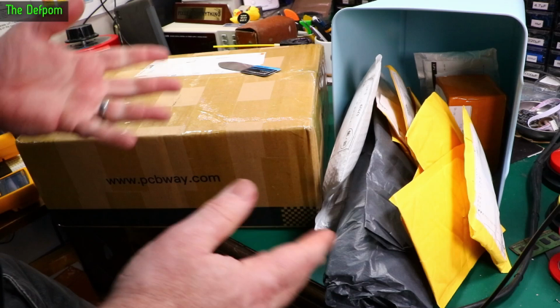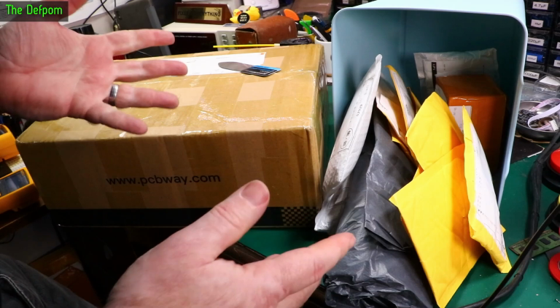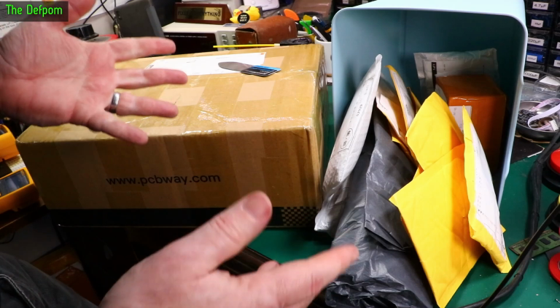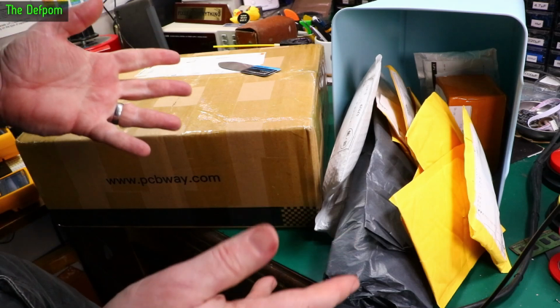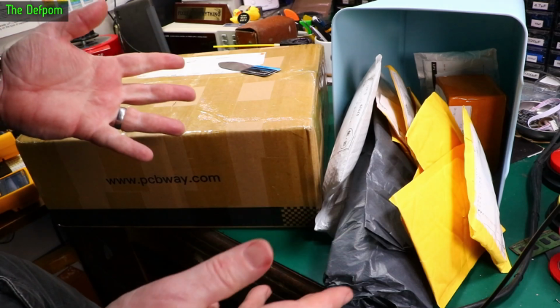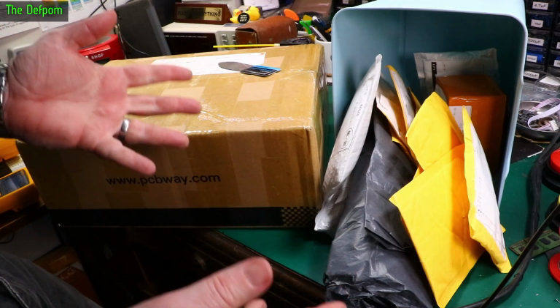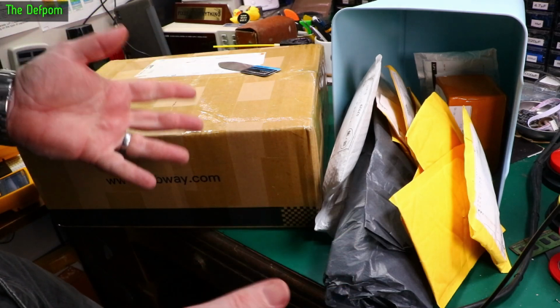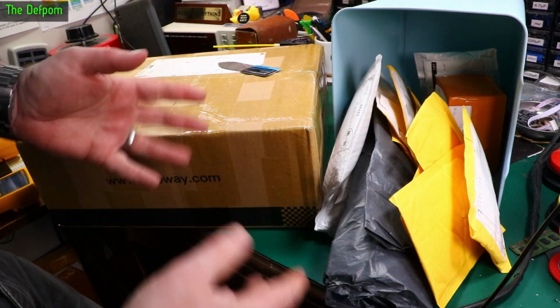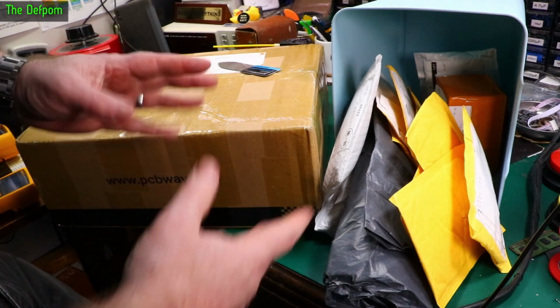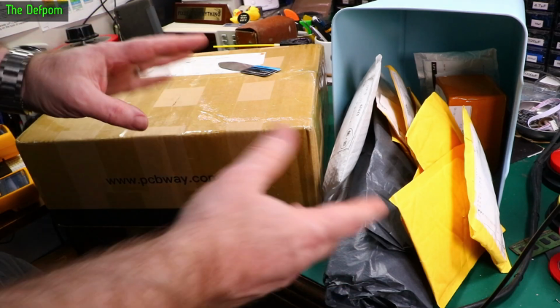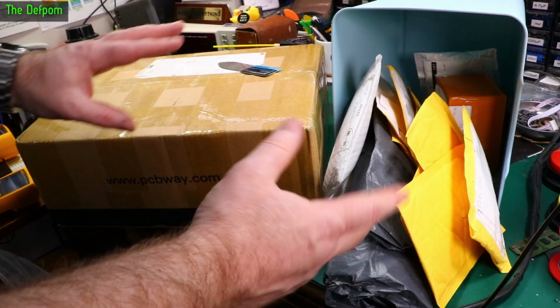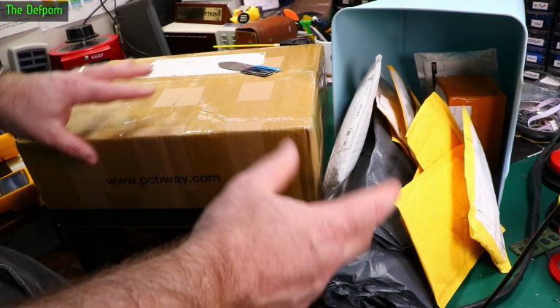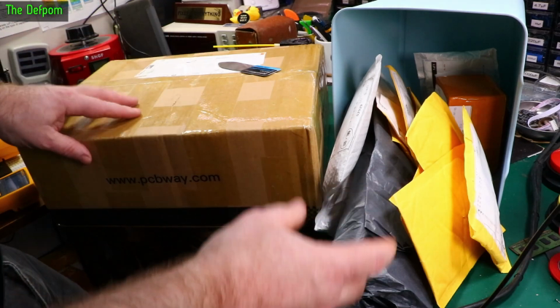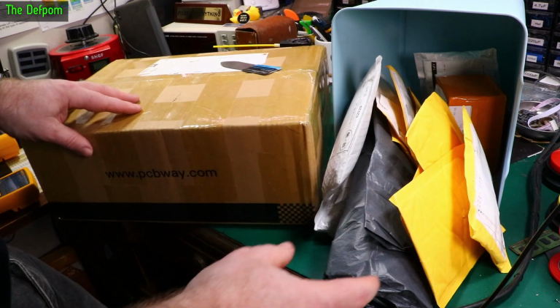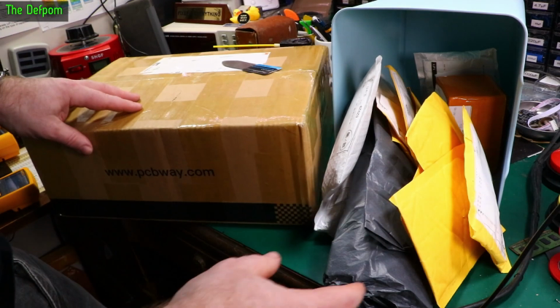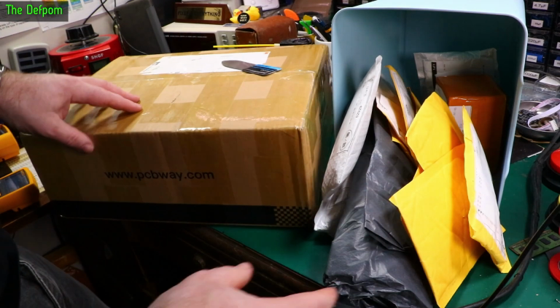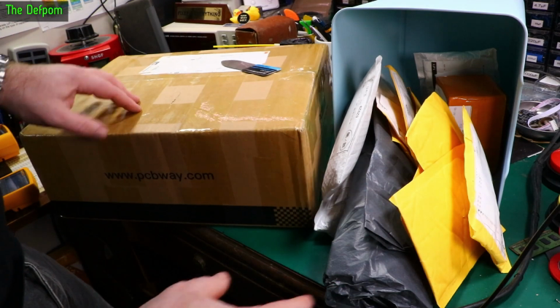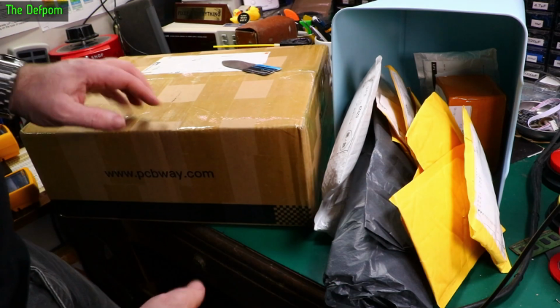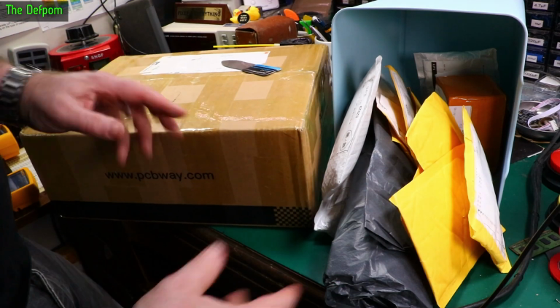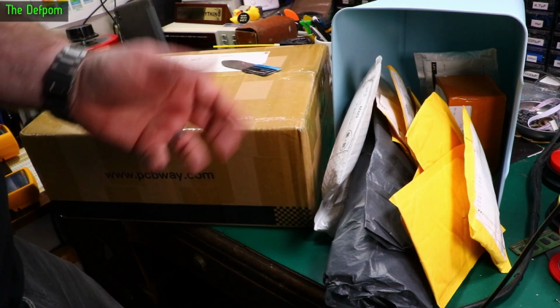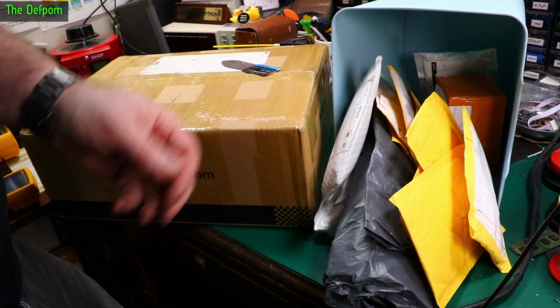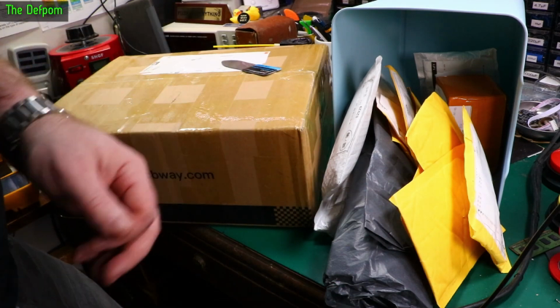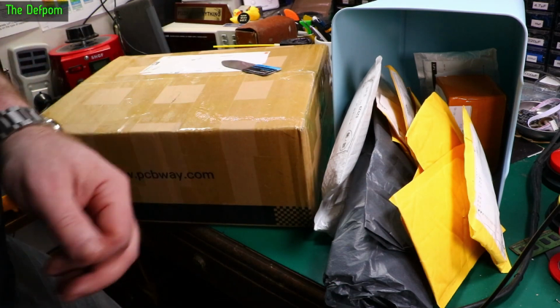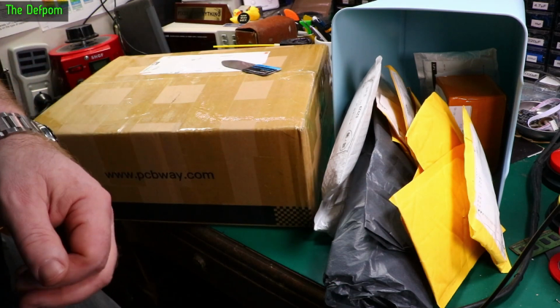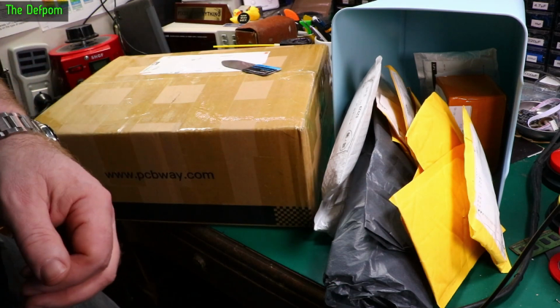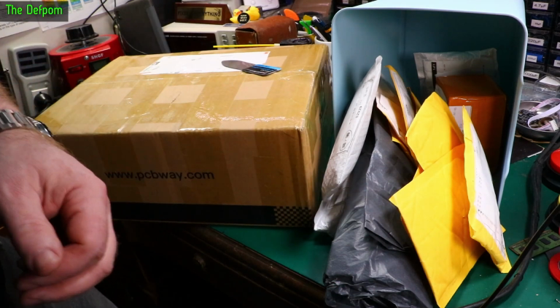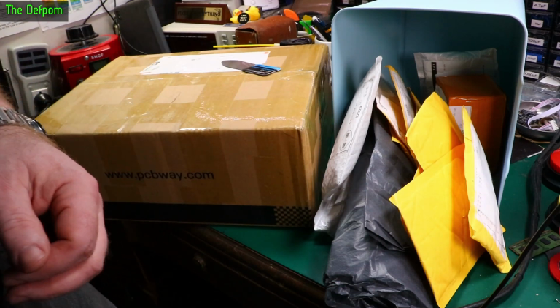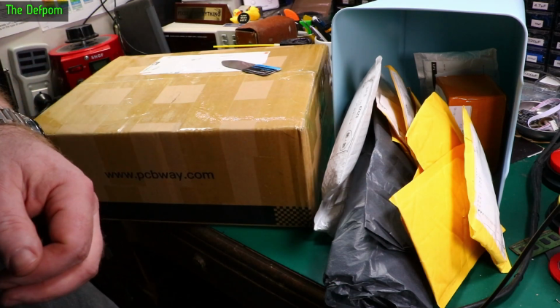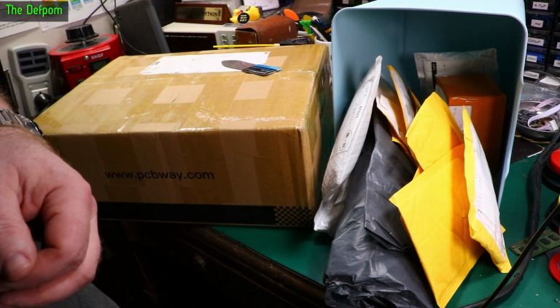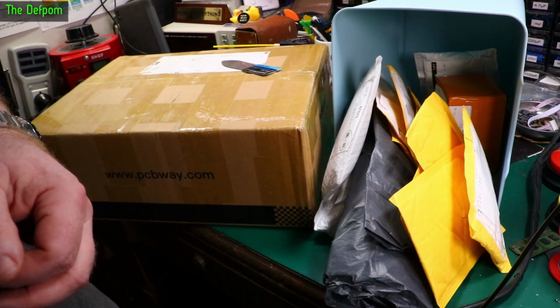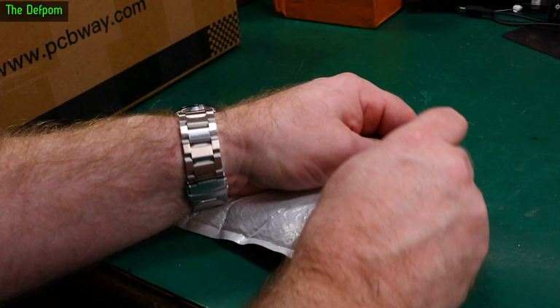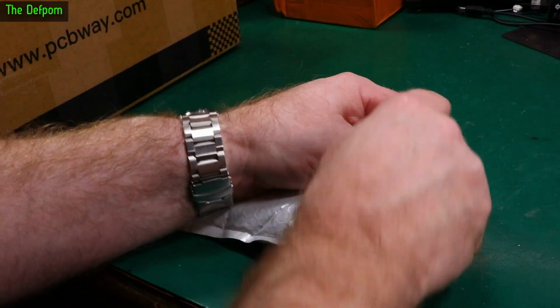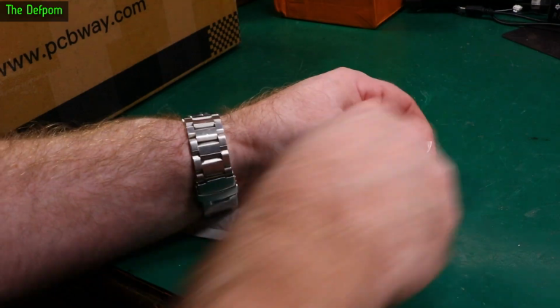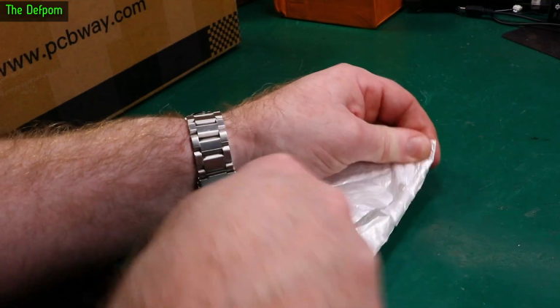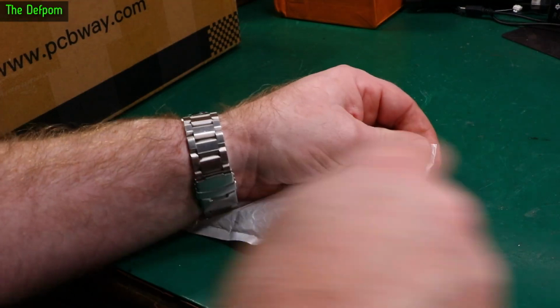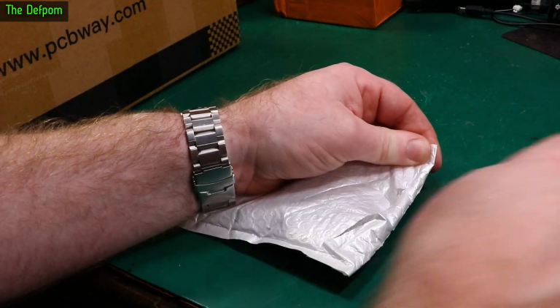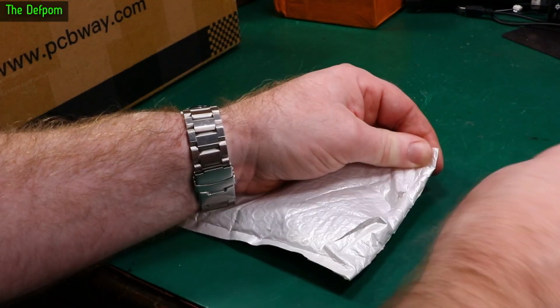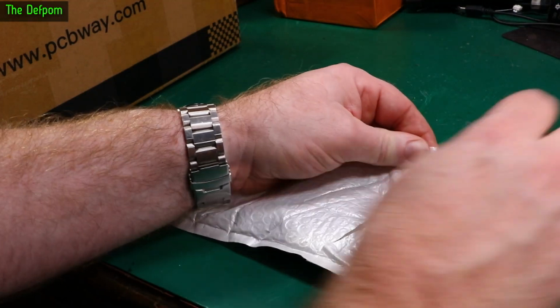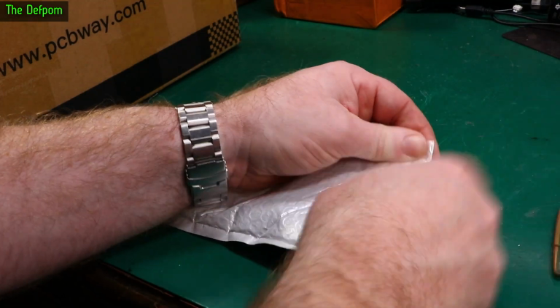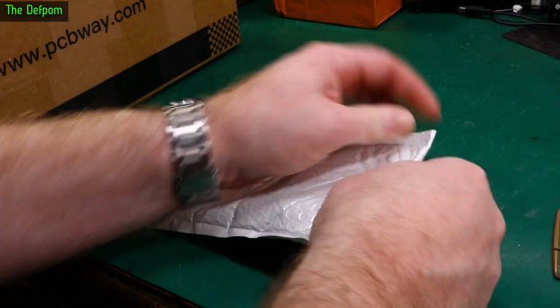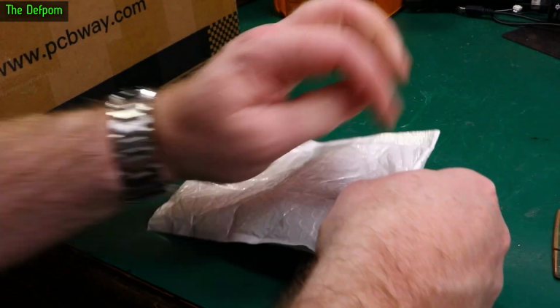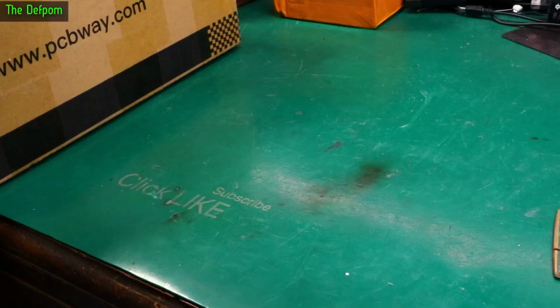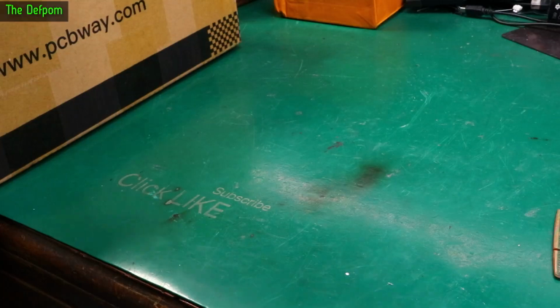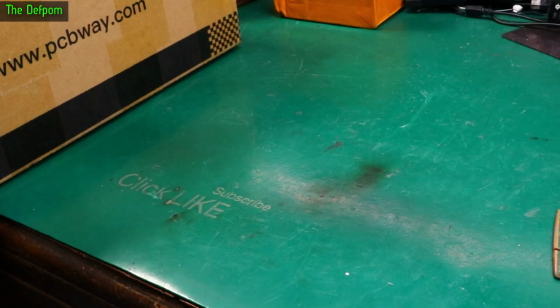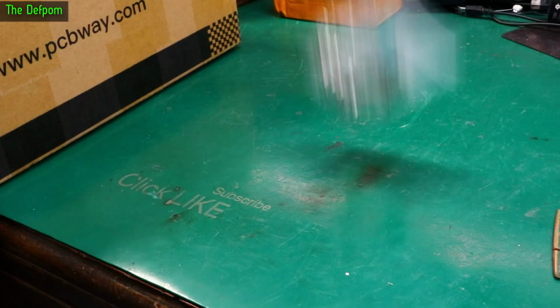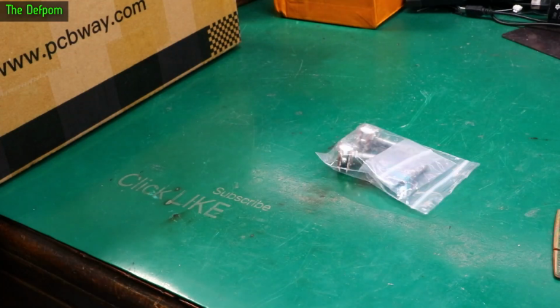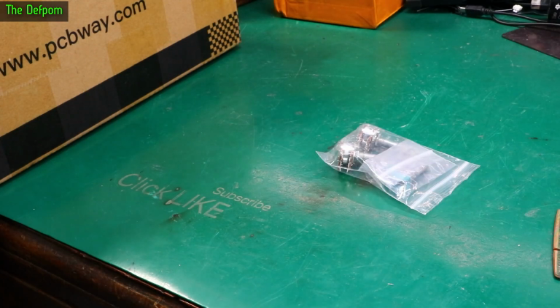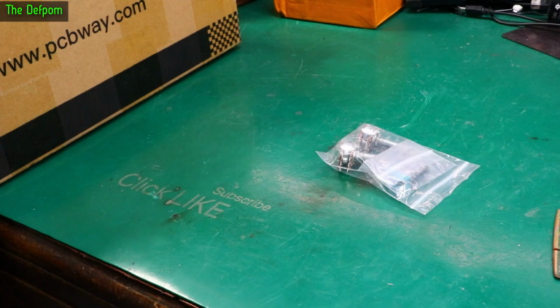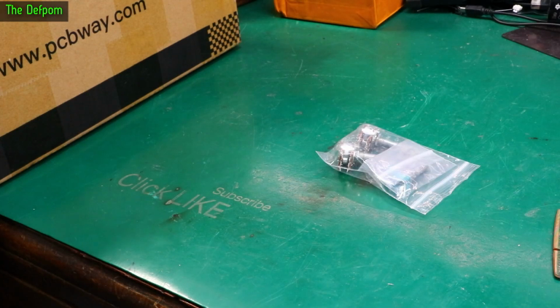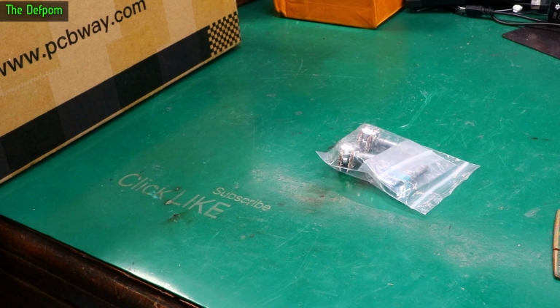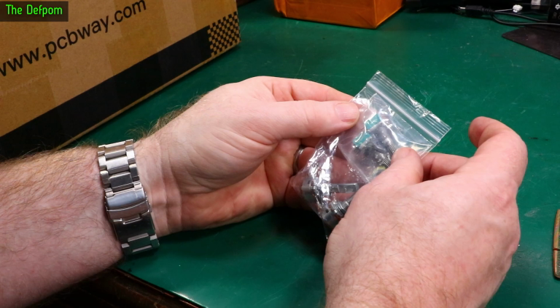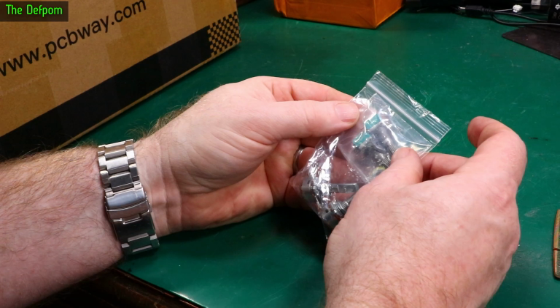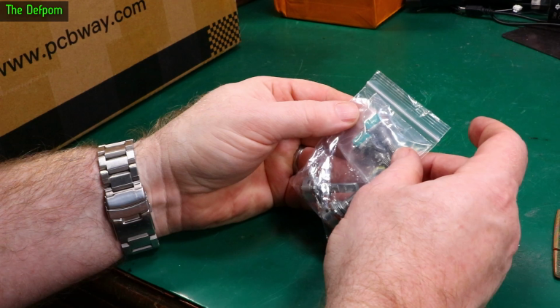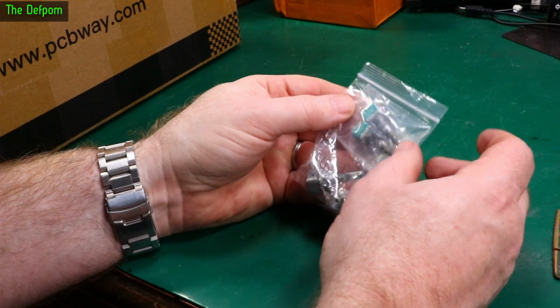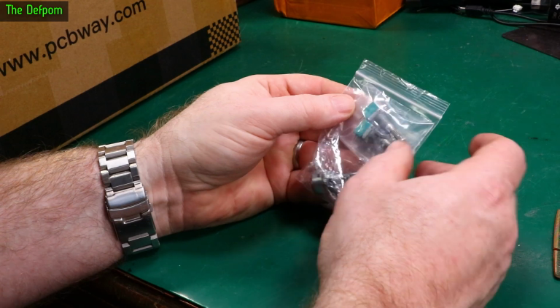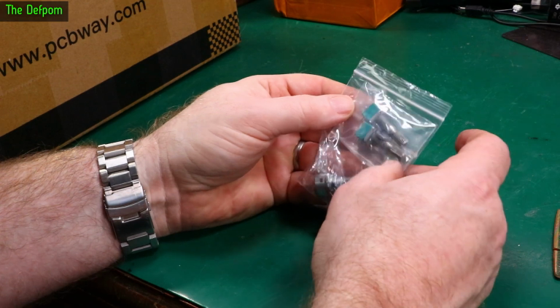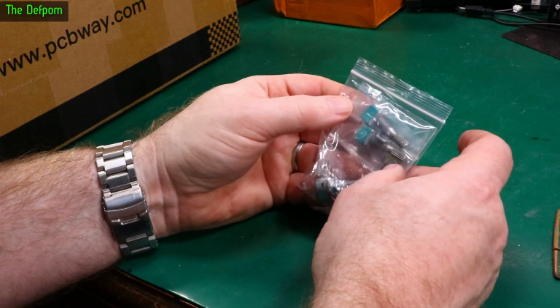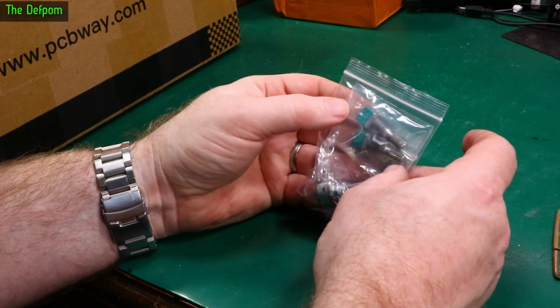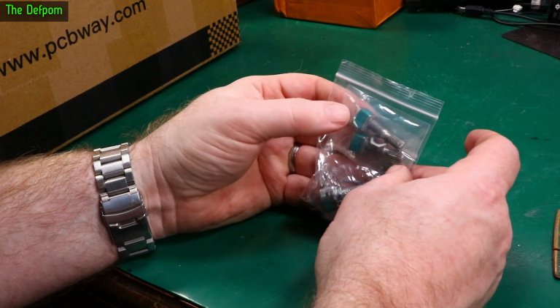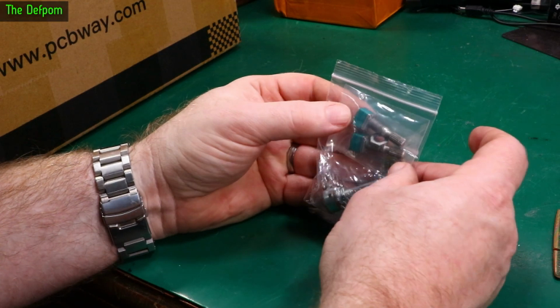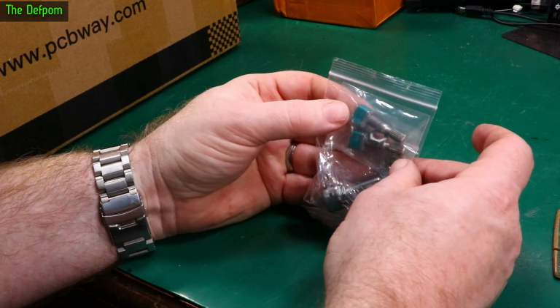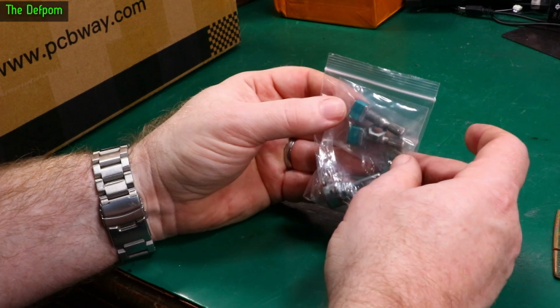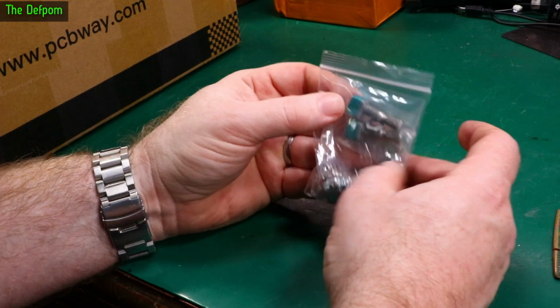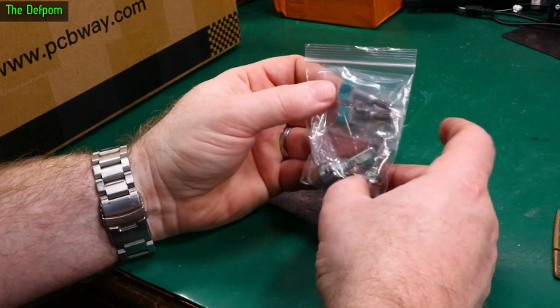My bag time, got a bunch of stuff here. Let's get stuck into it. There'll be links below for these things.